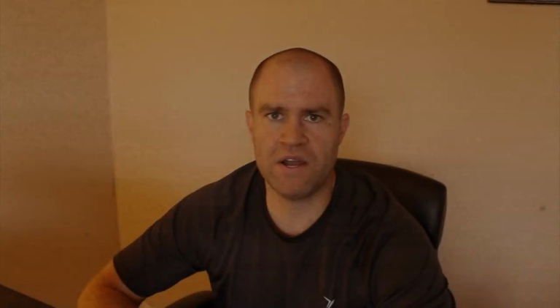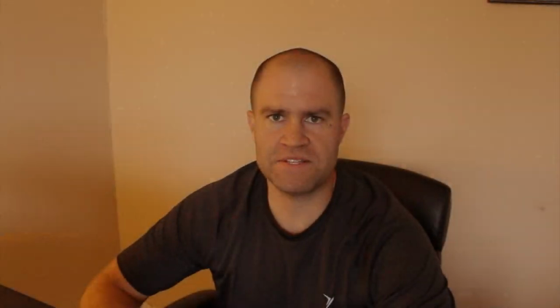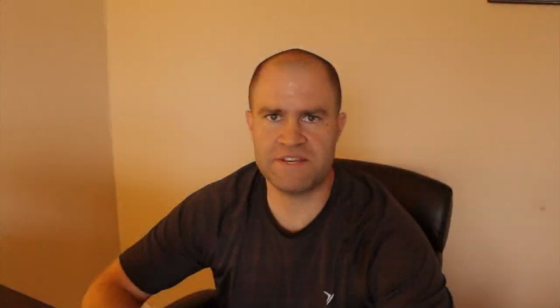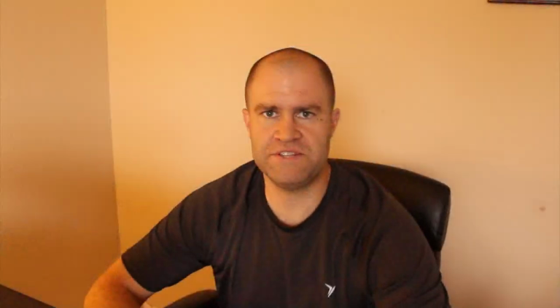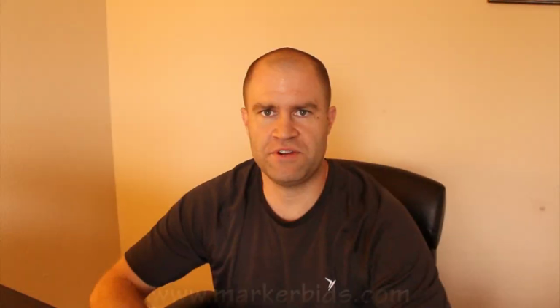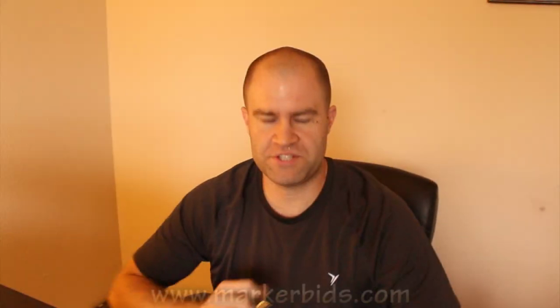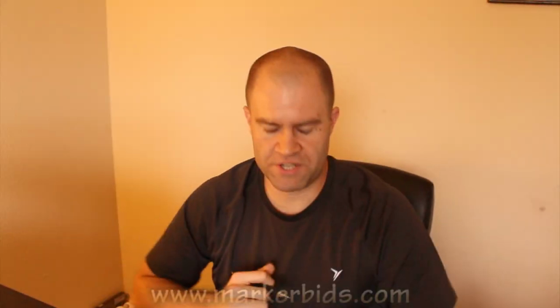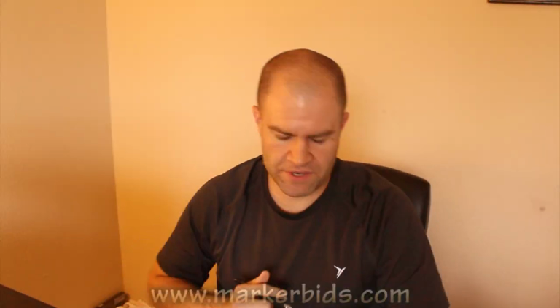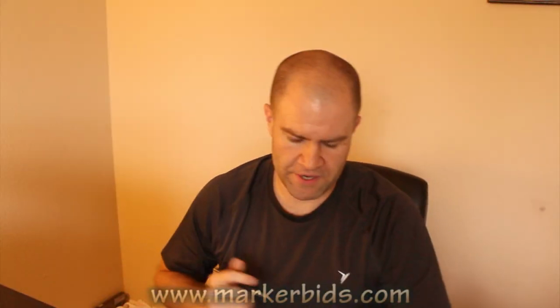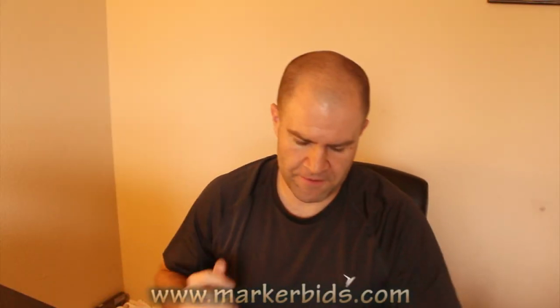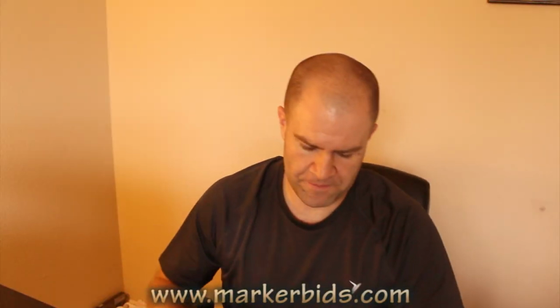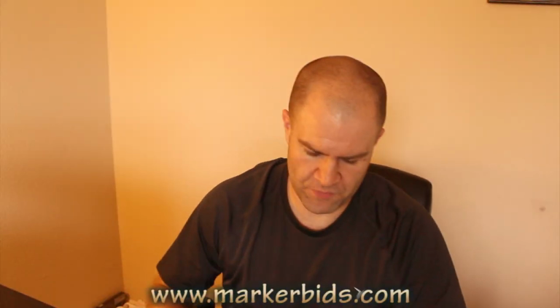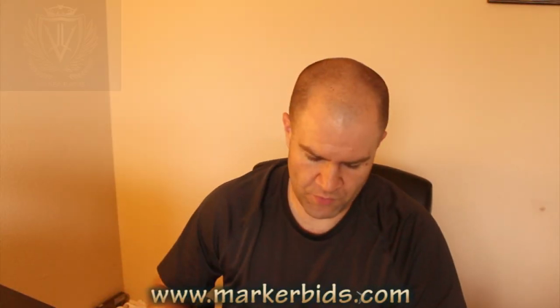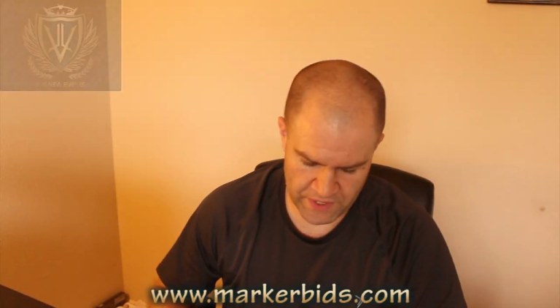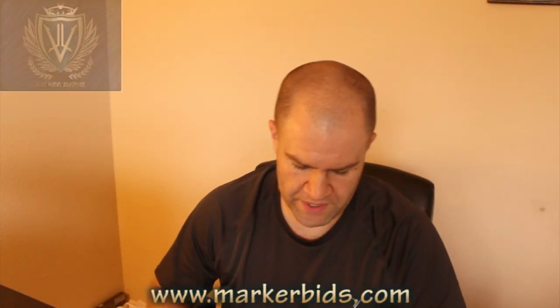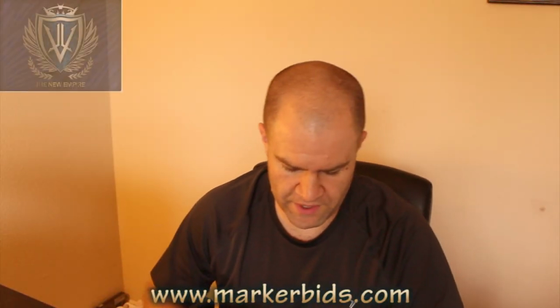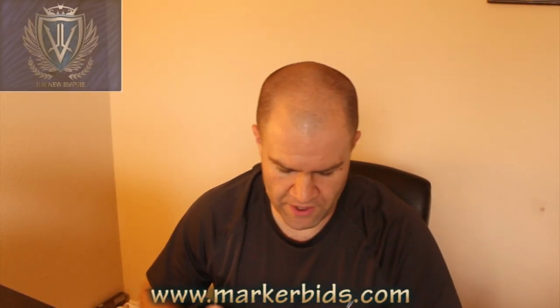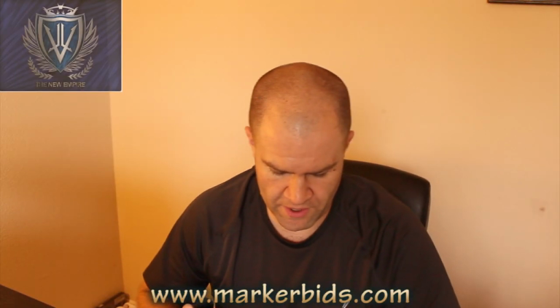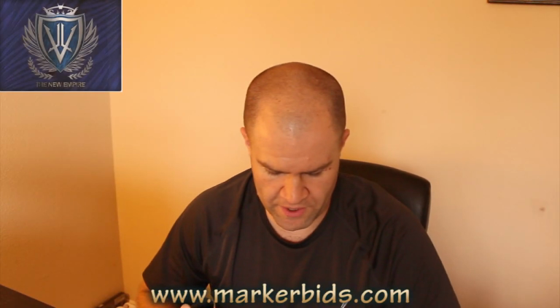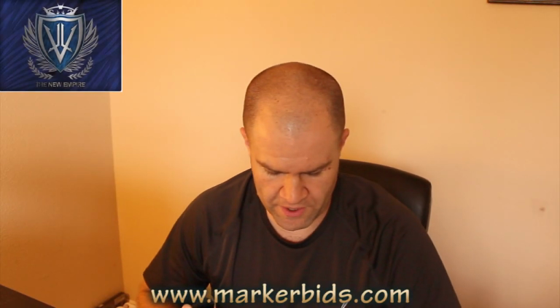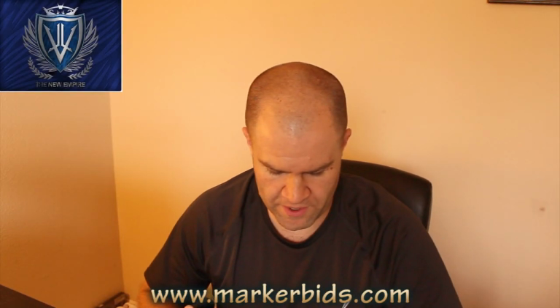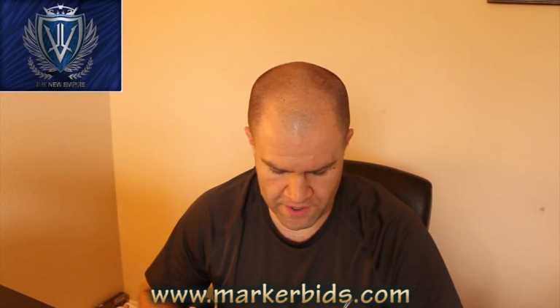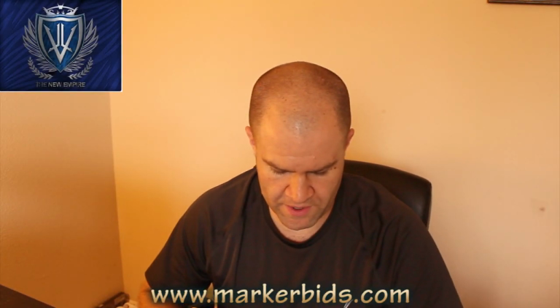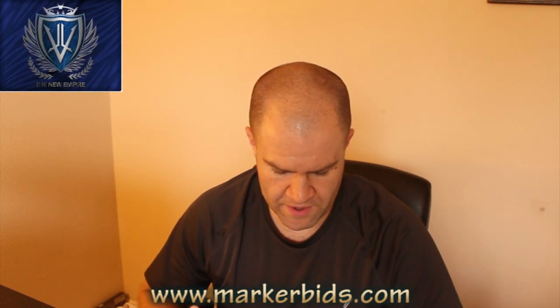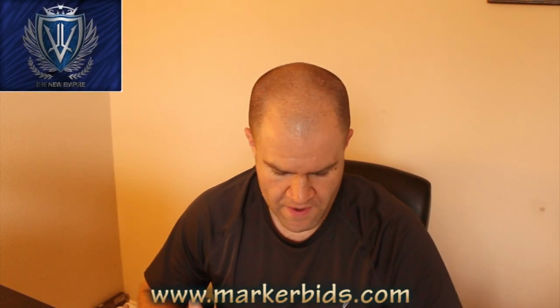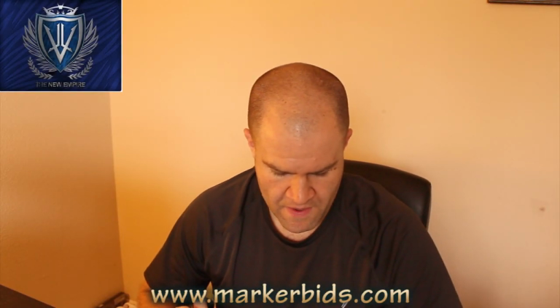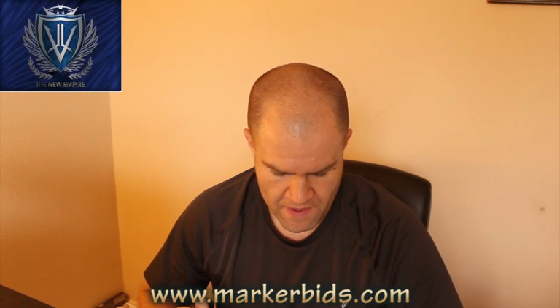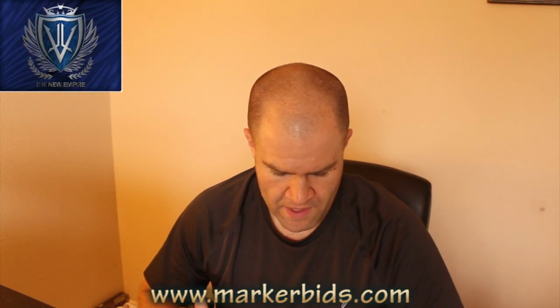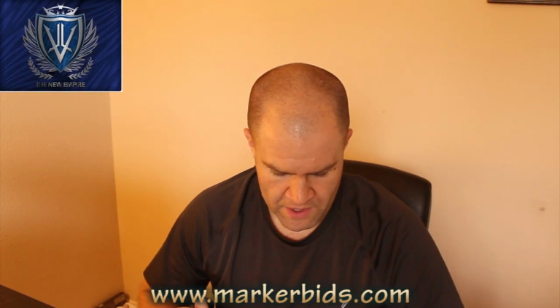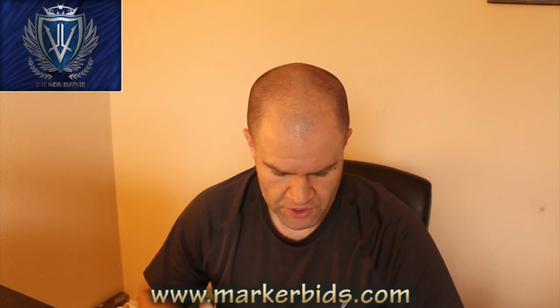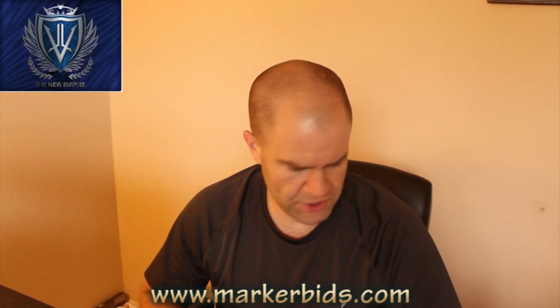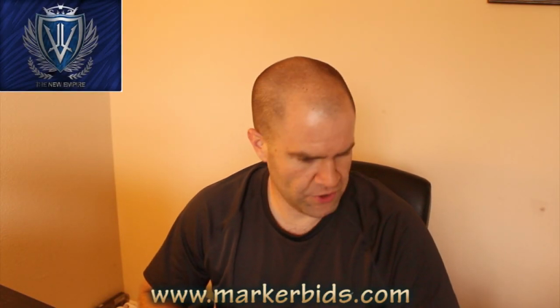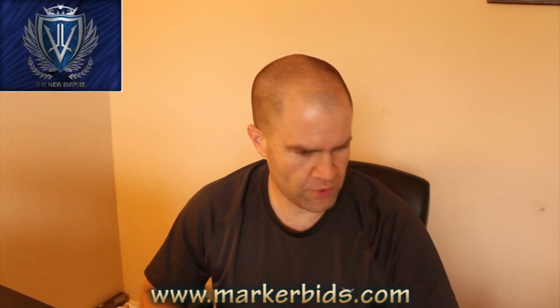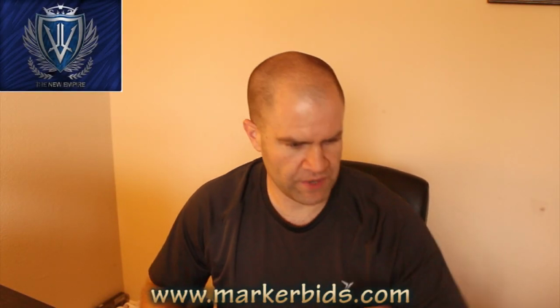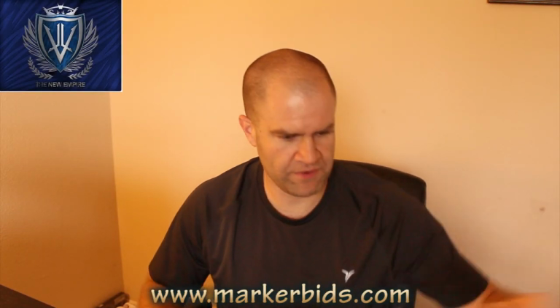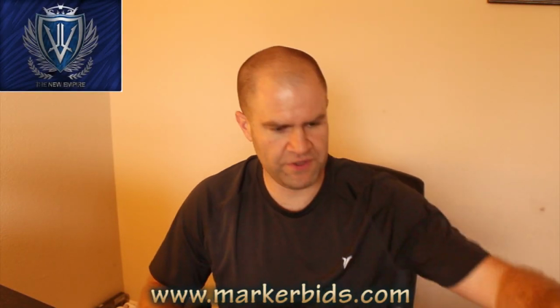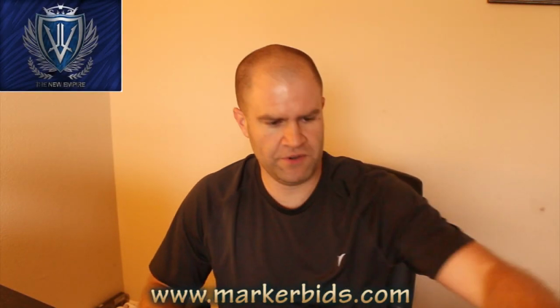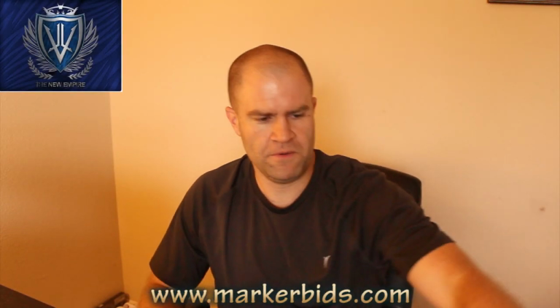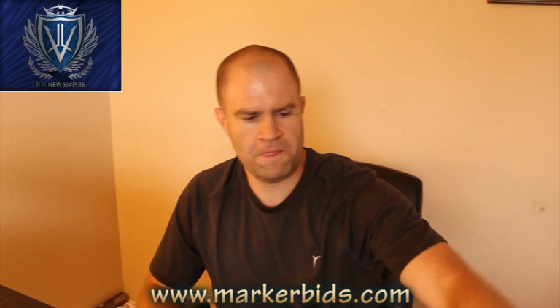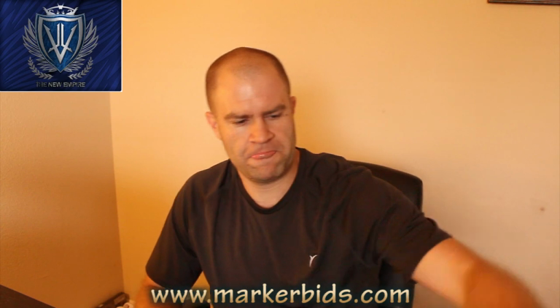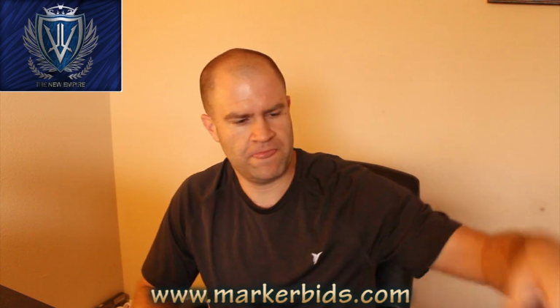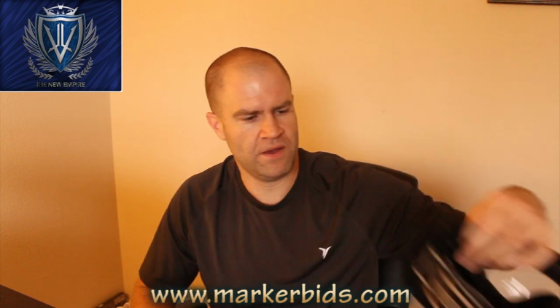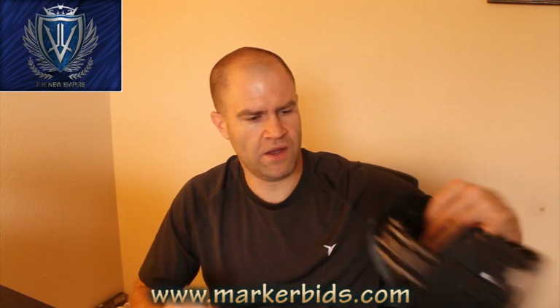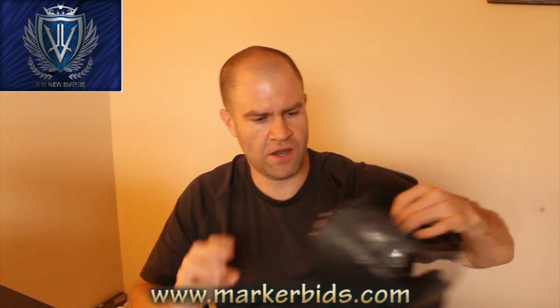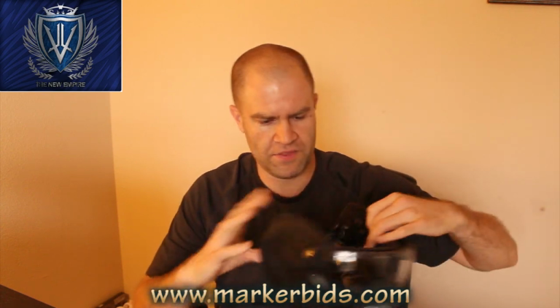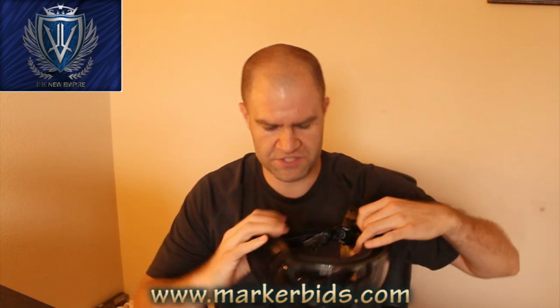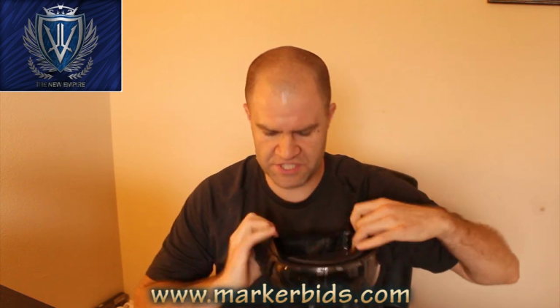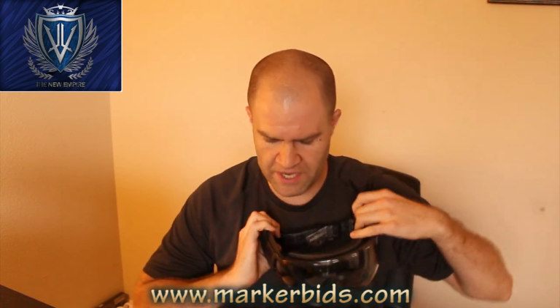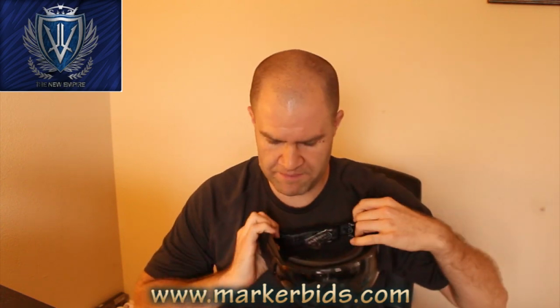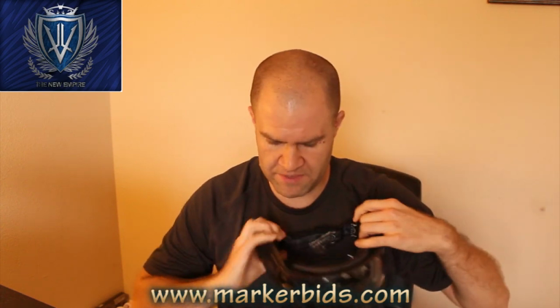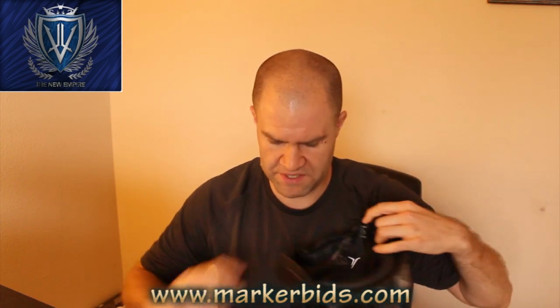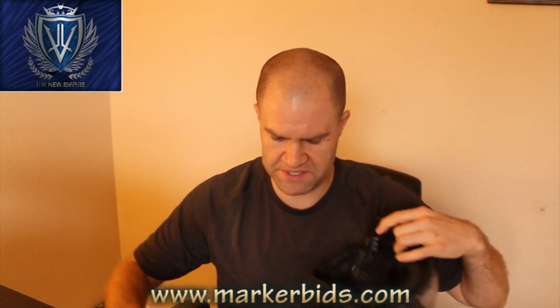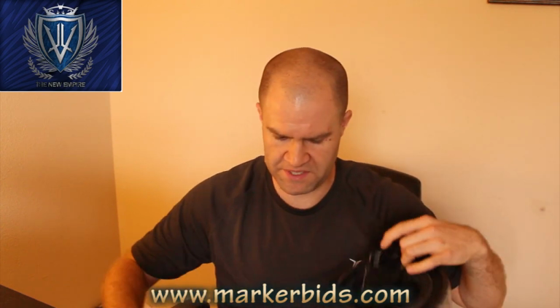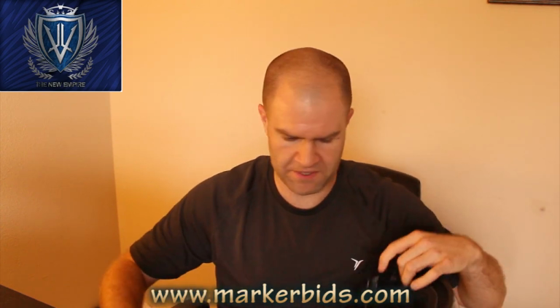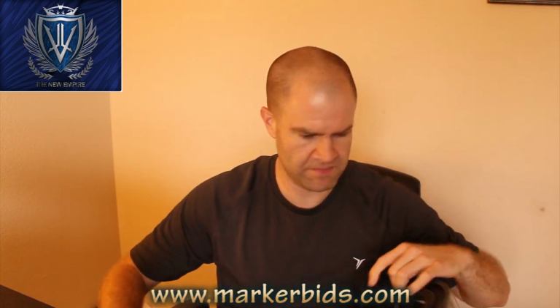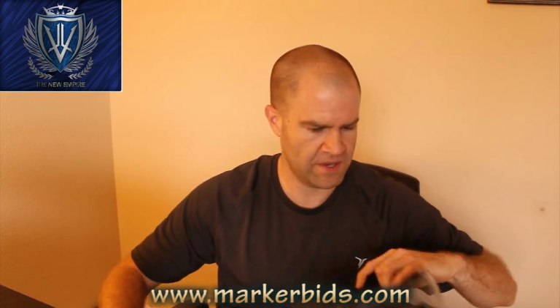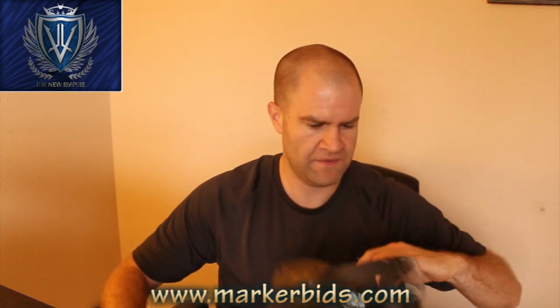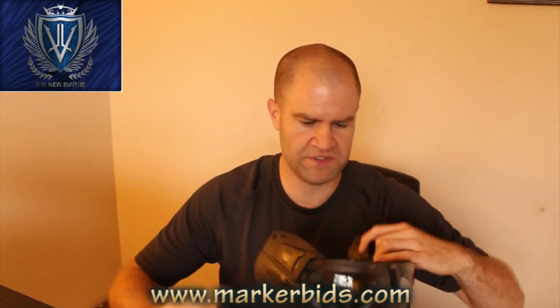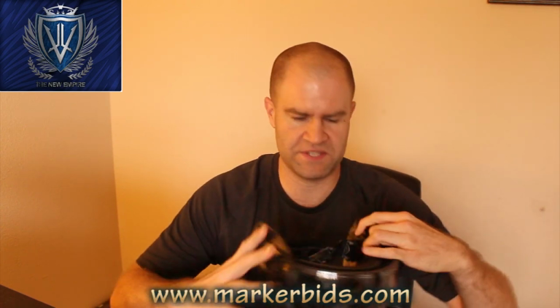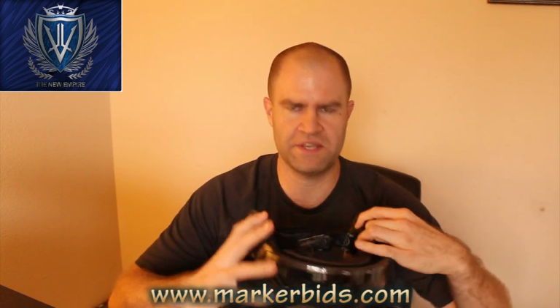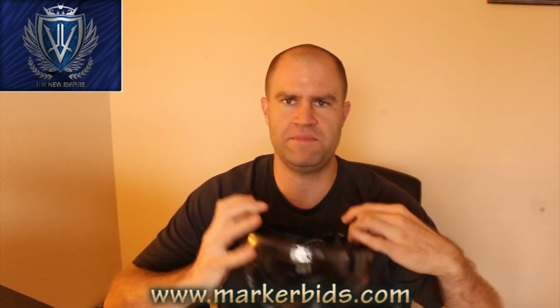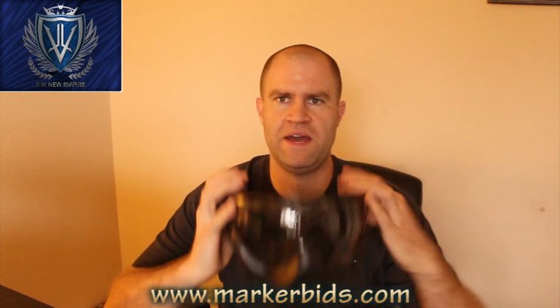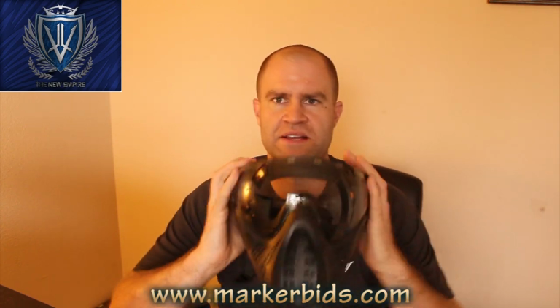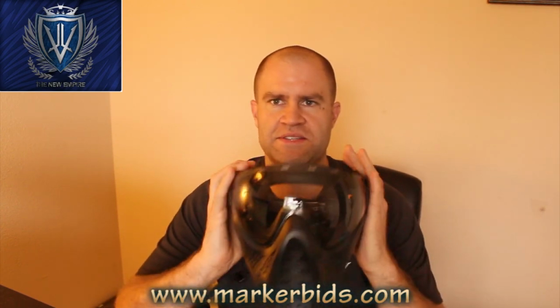Alright, let's get into our show here. We are going to do a quick review on the GI Milsim Sleek Mask.